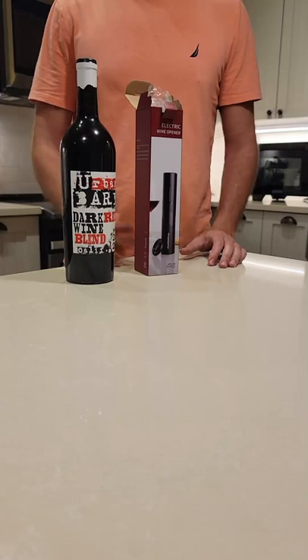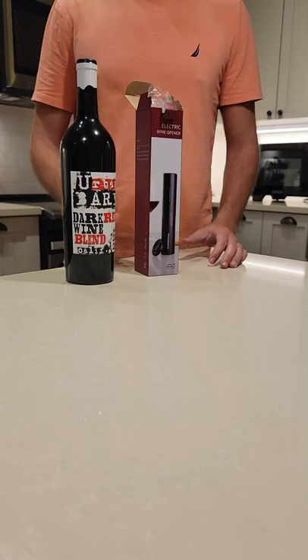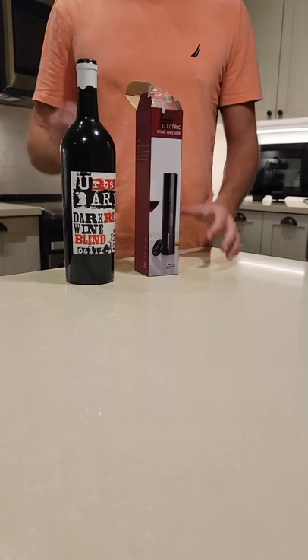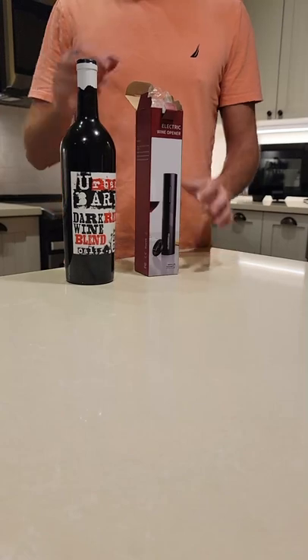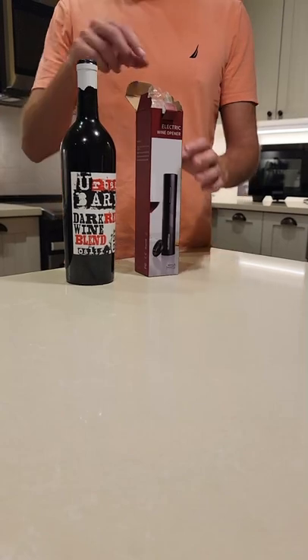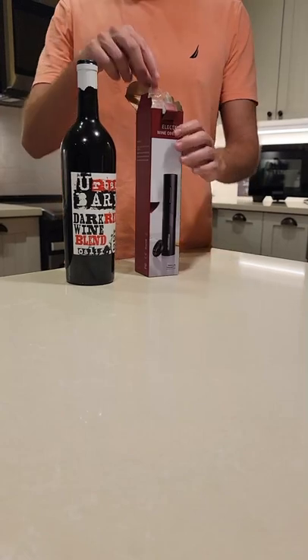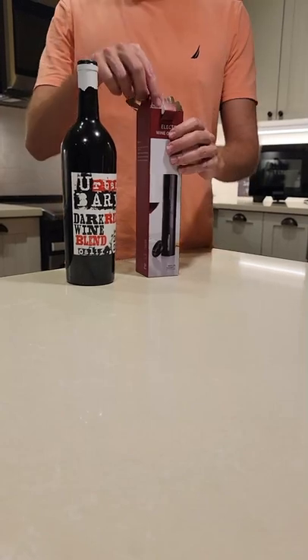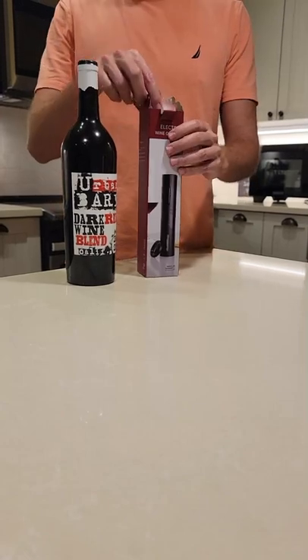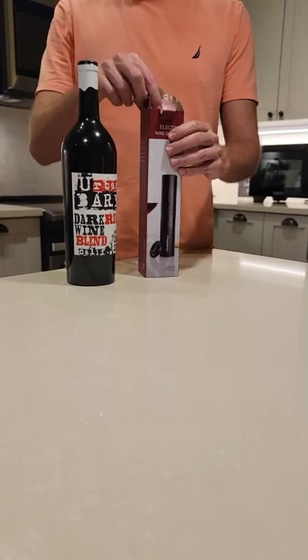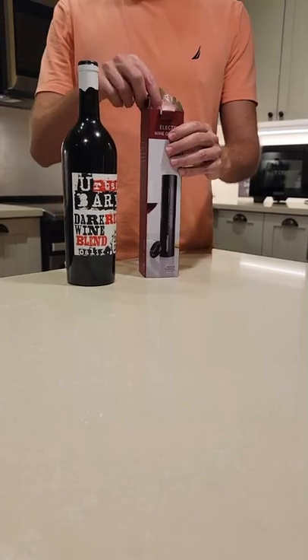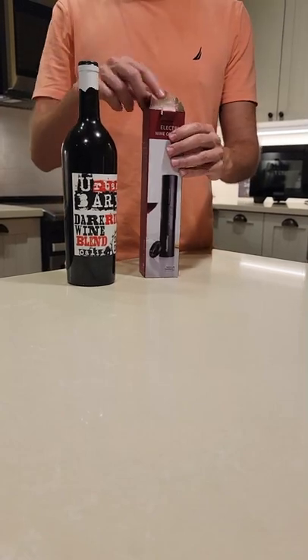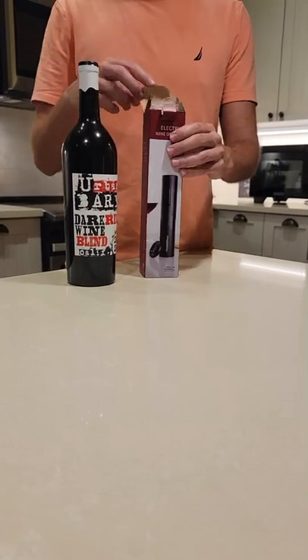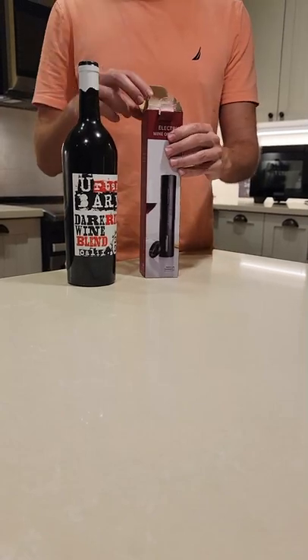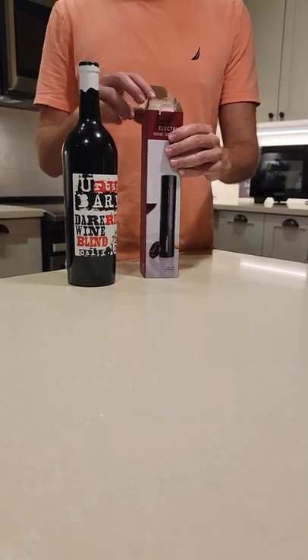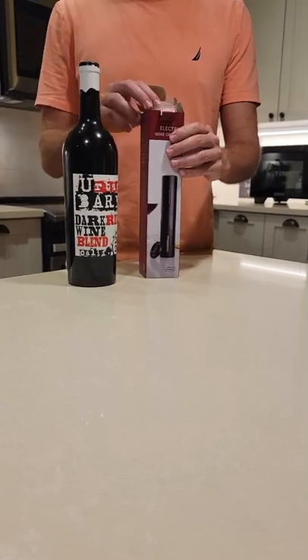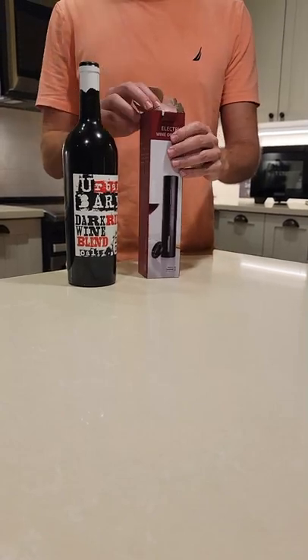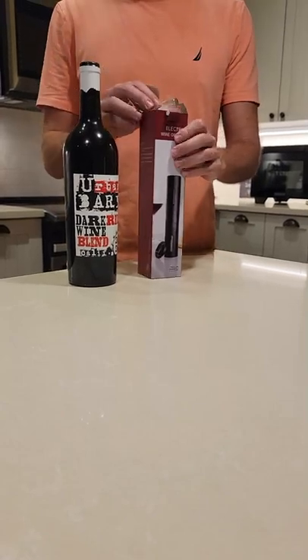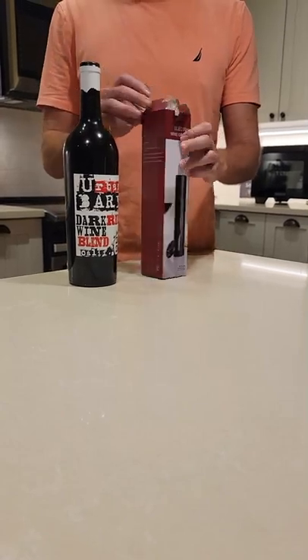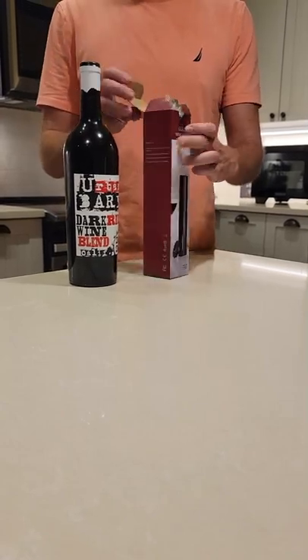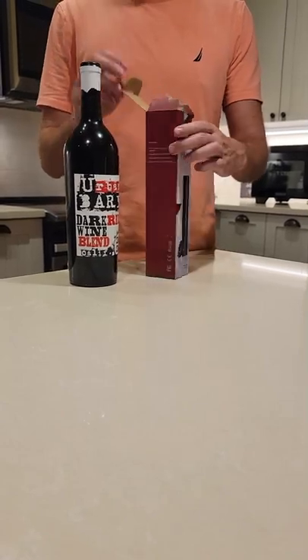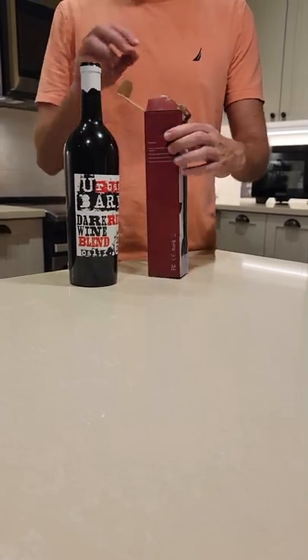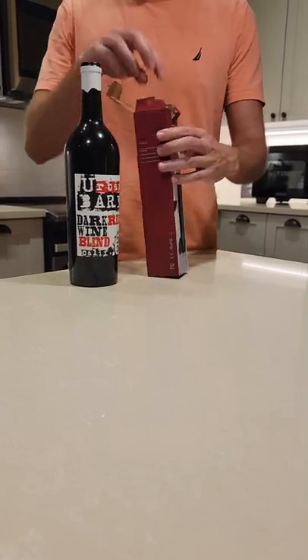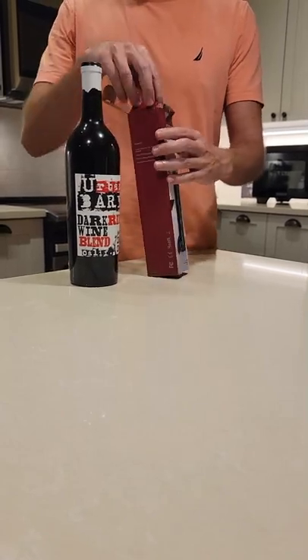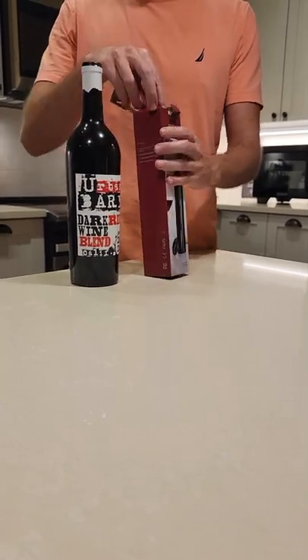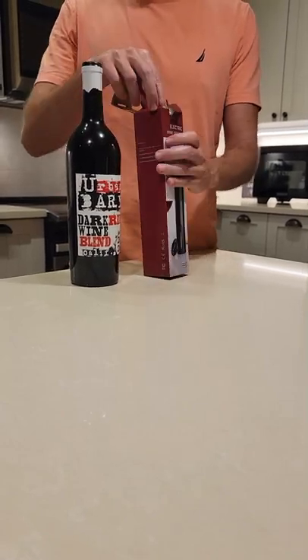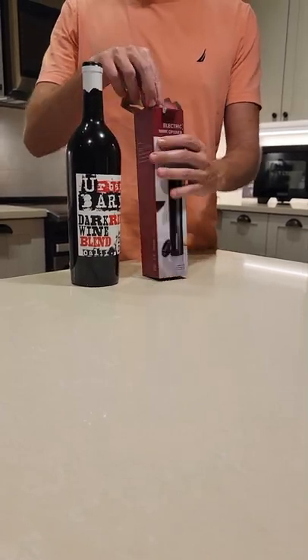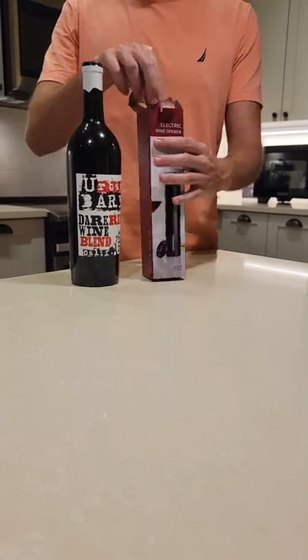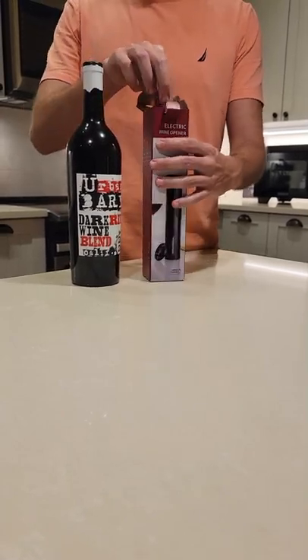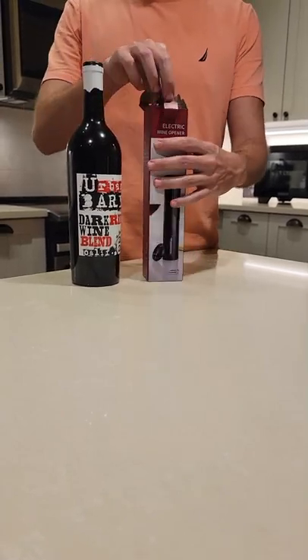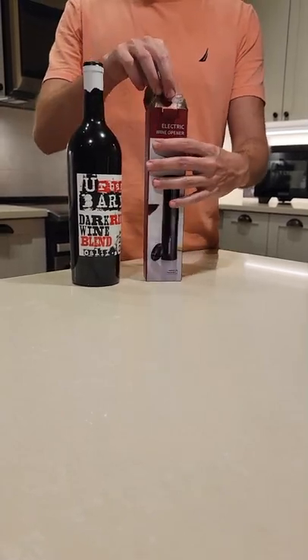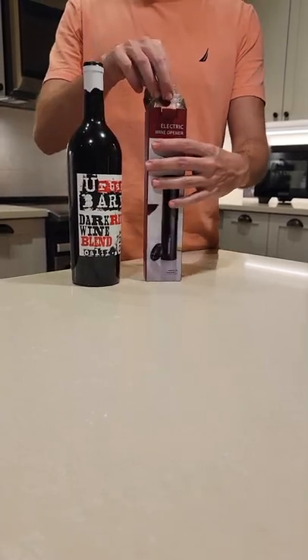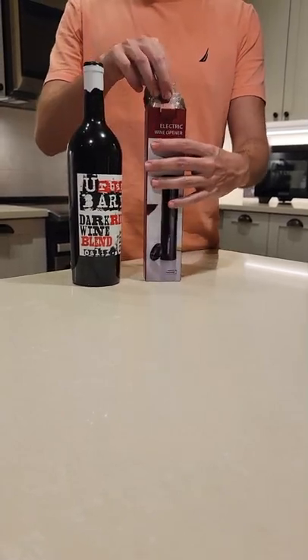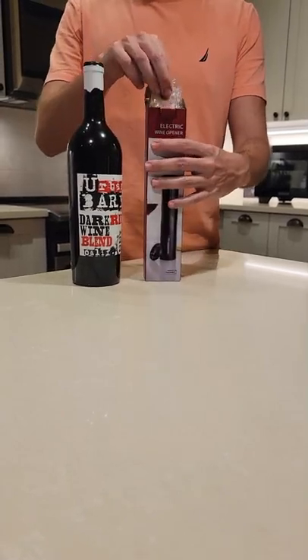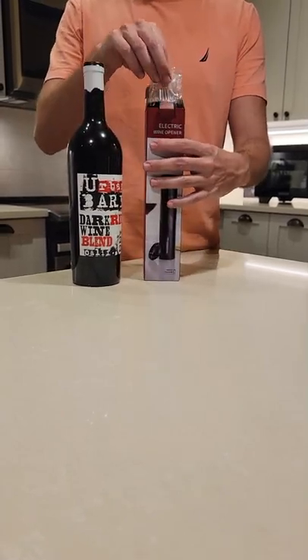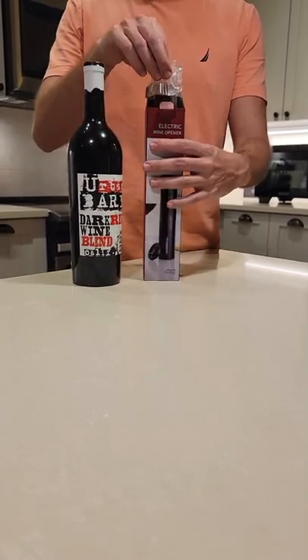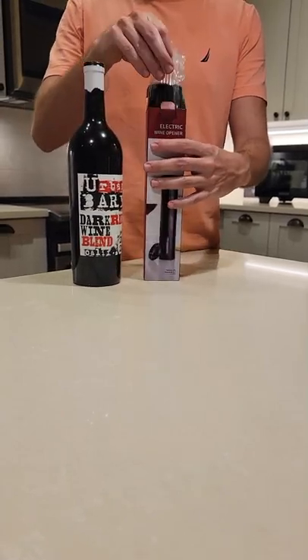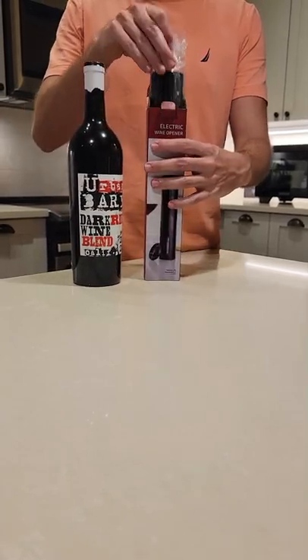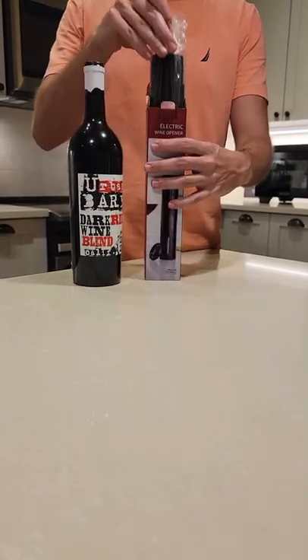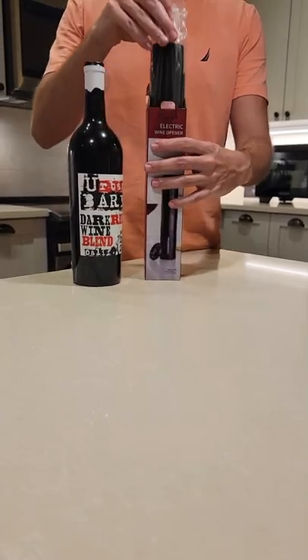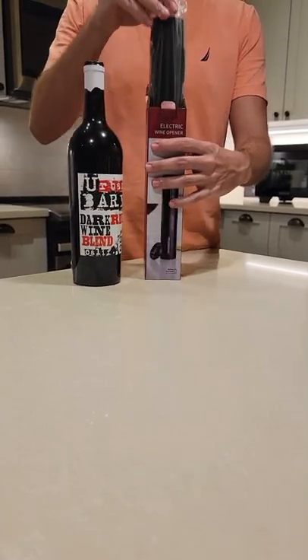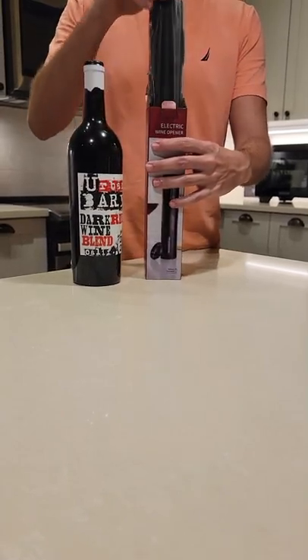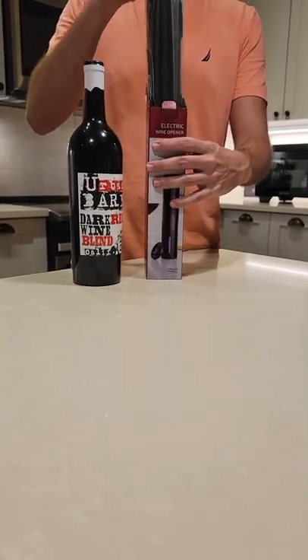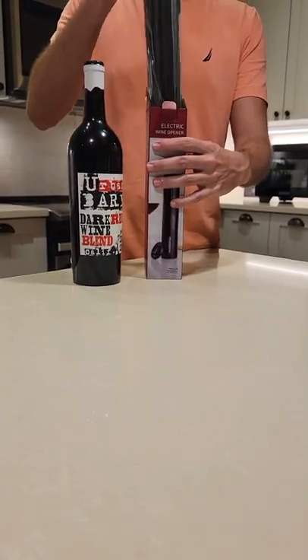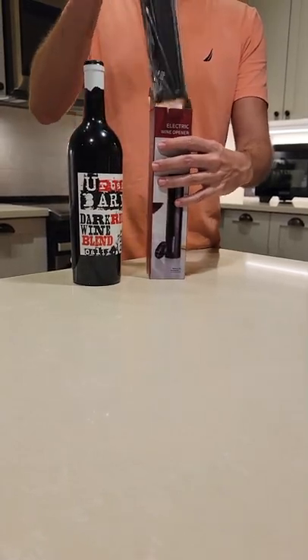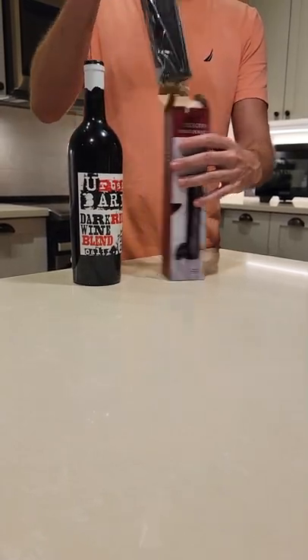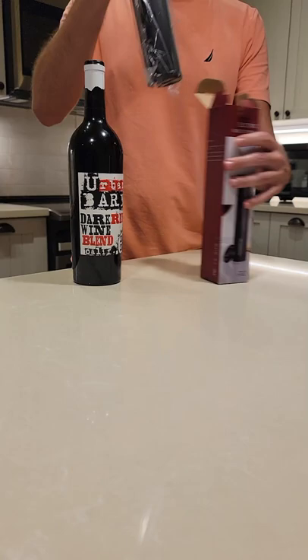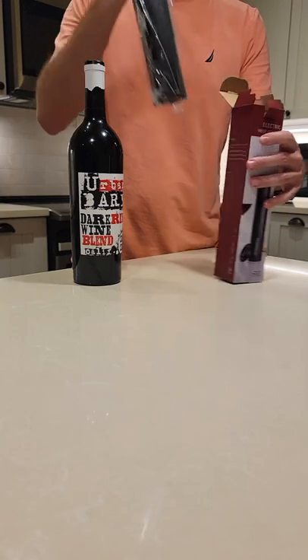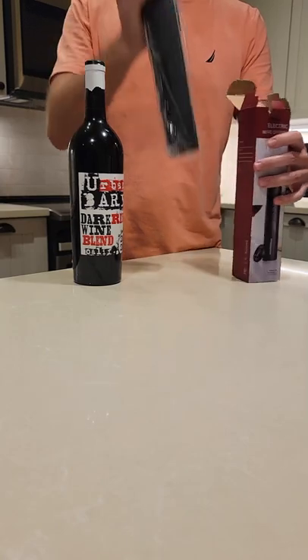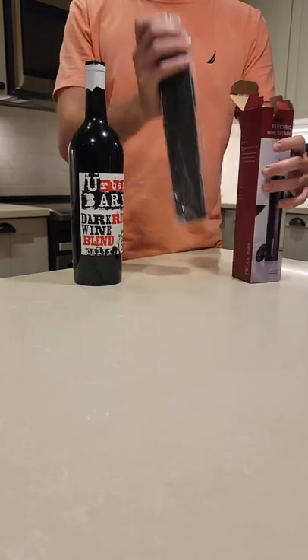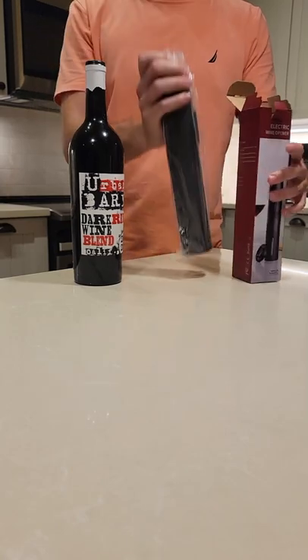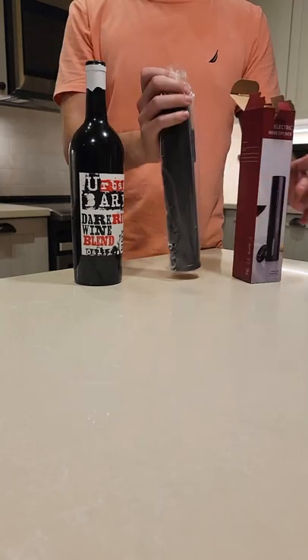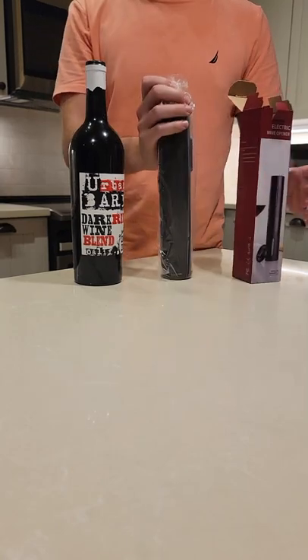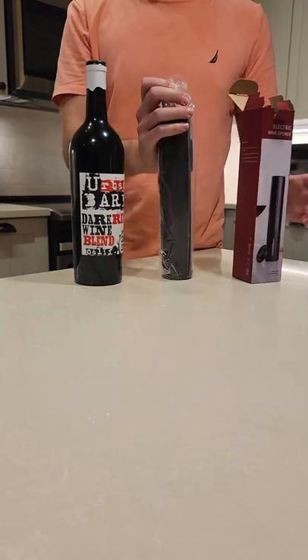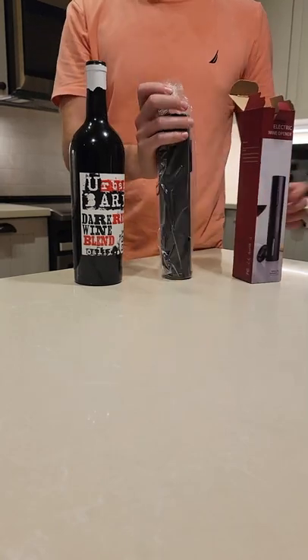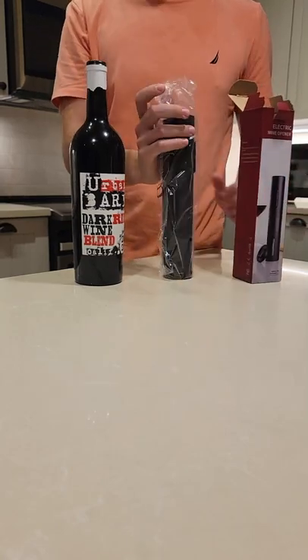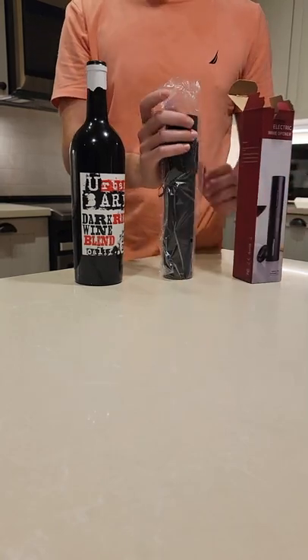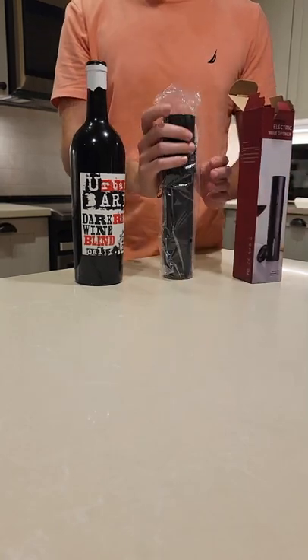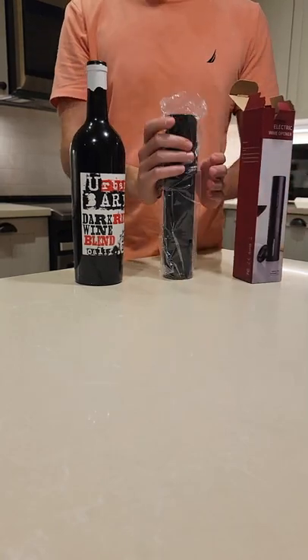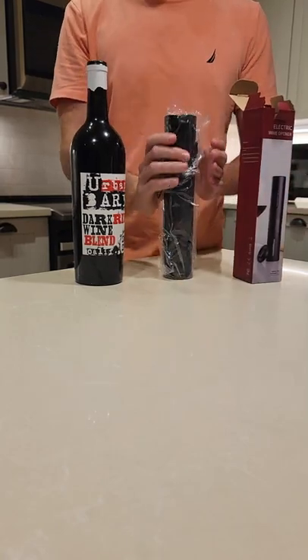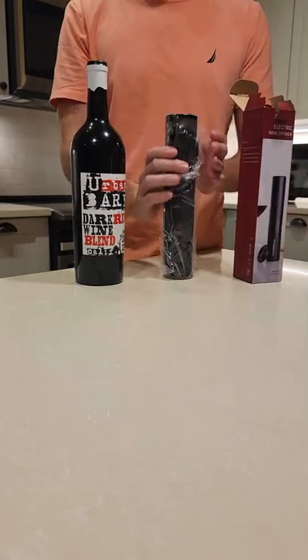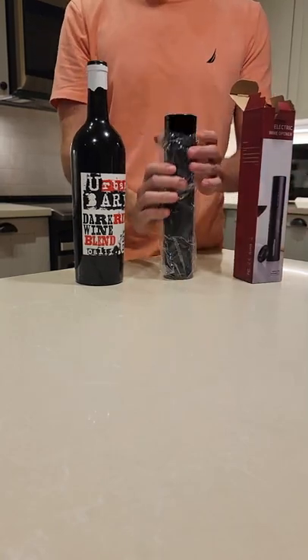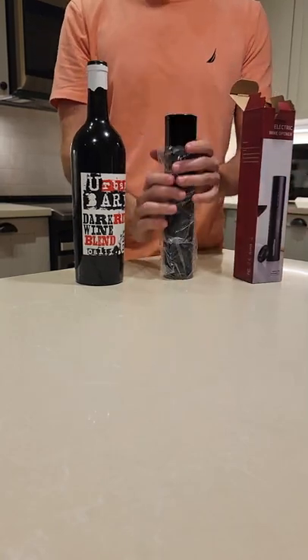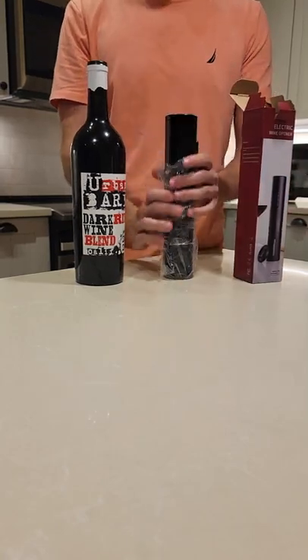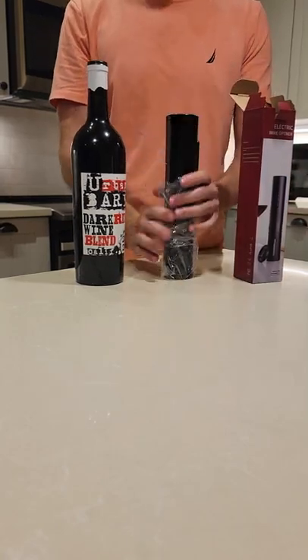I'm here today with the Bar Binge 2-in-1 electric wine opener. We're going to unbox it right now and open up this bottle of wine.